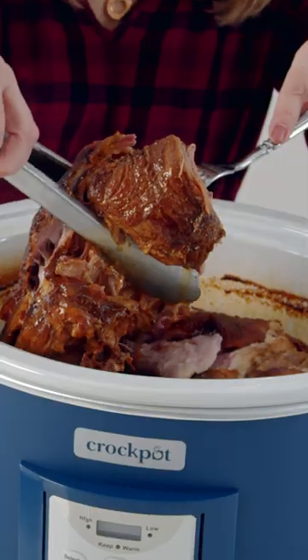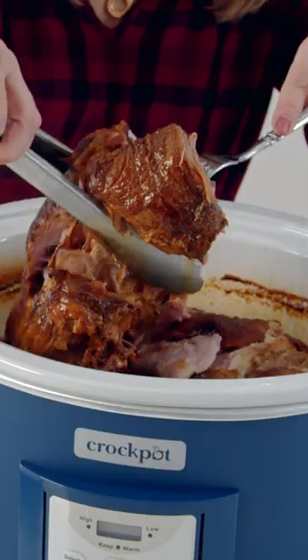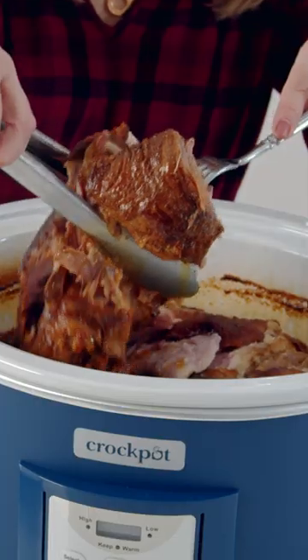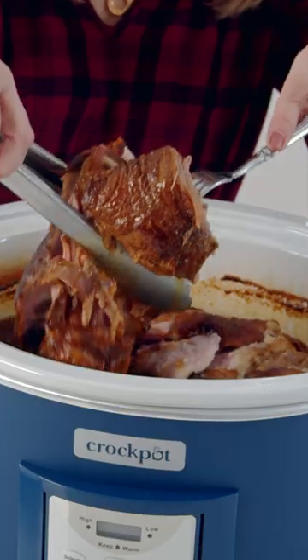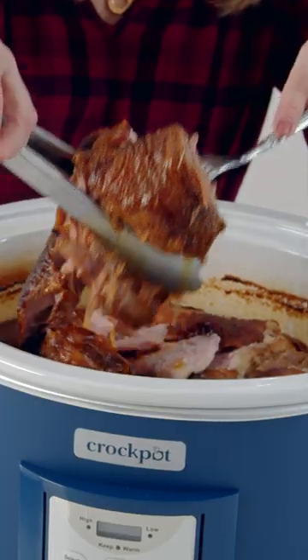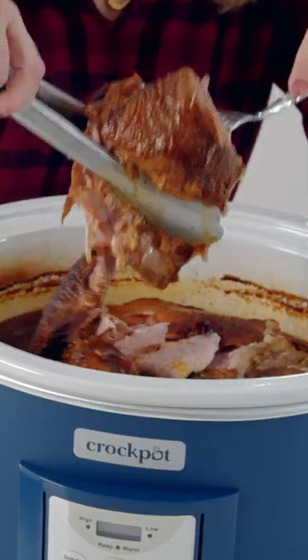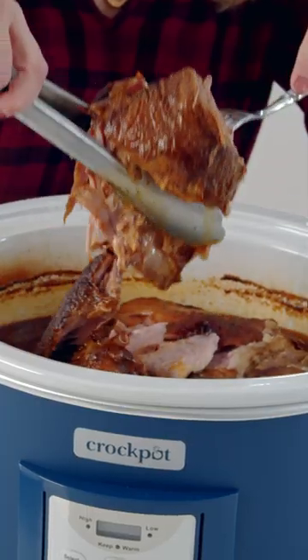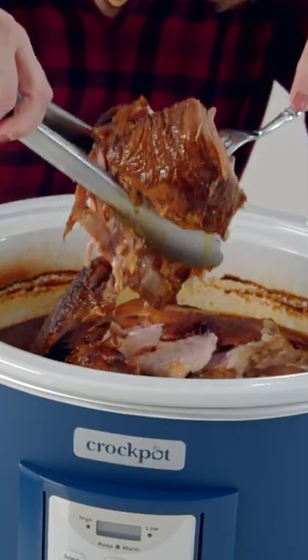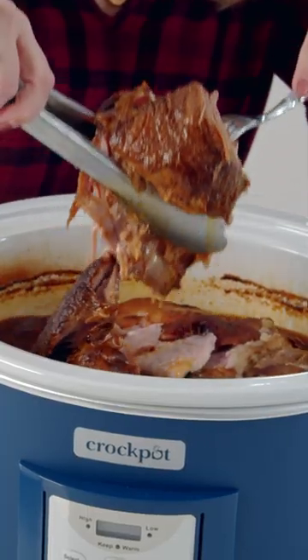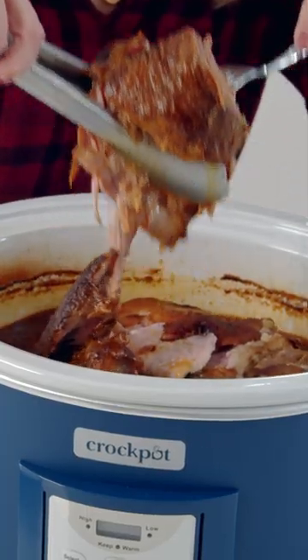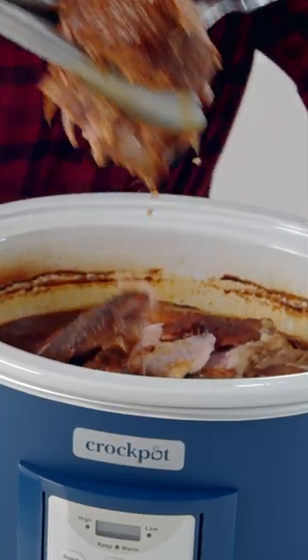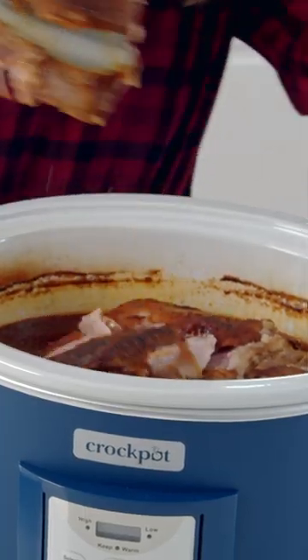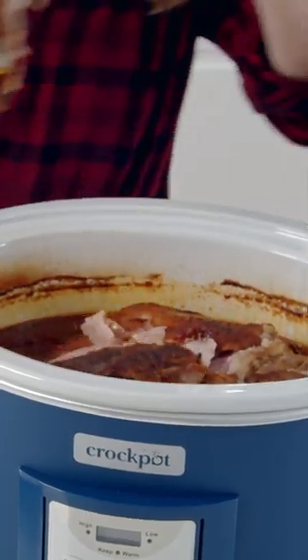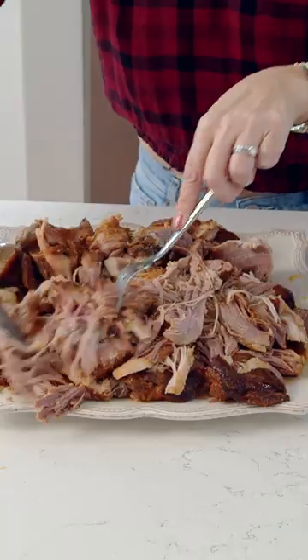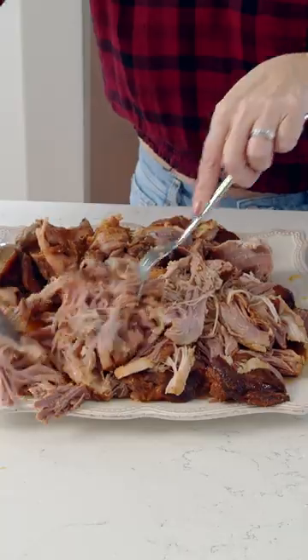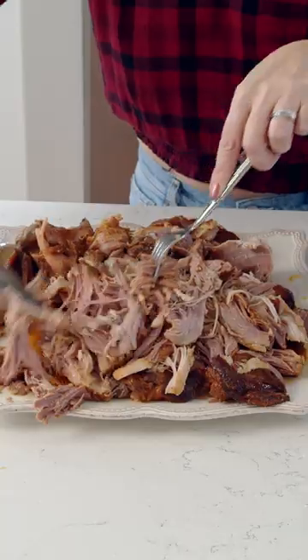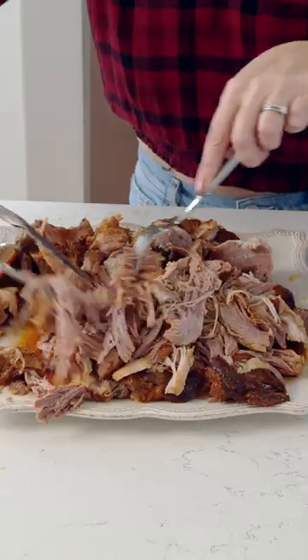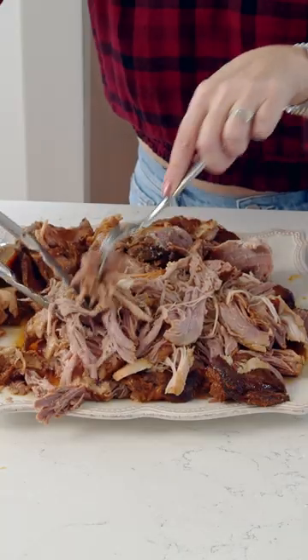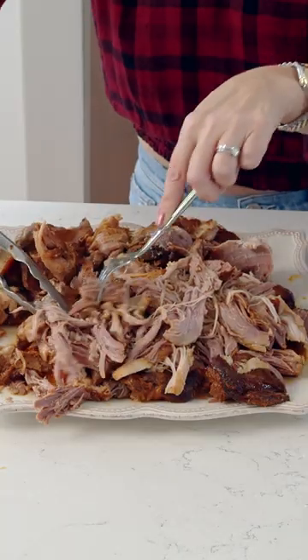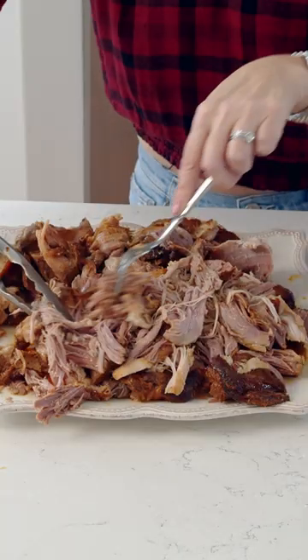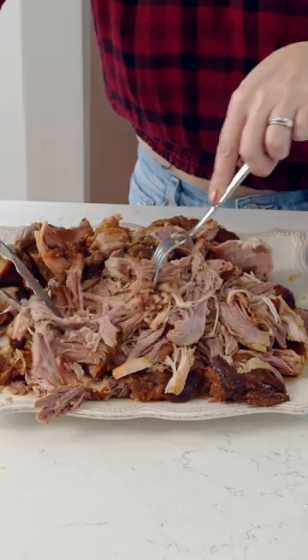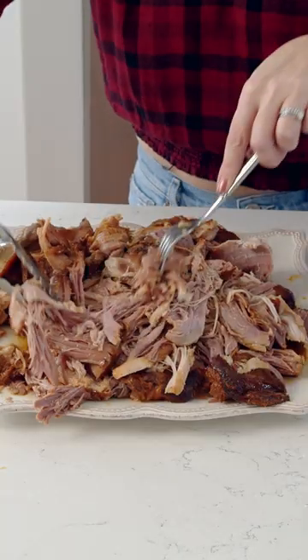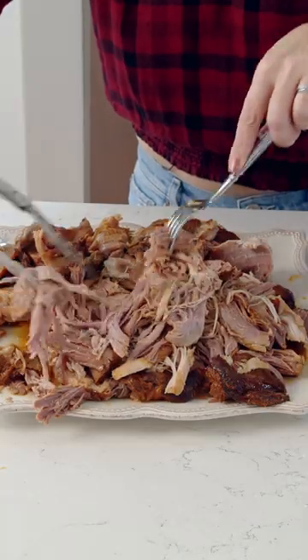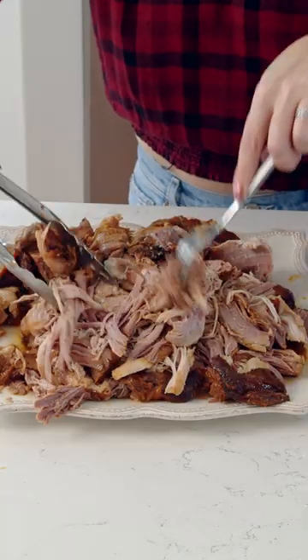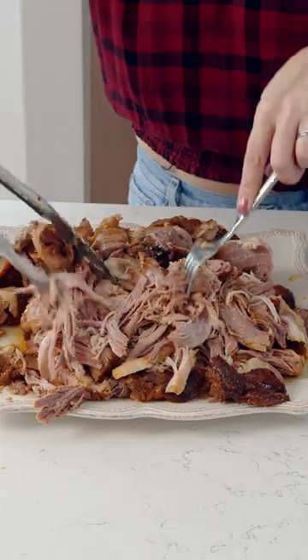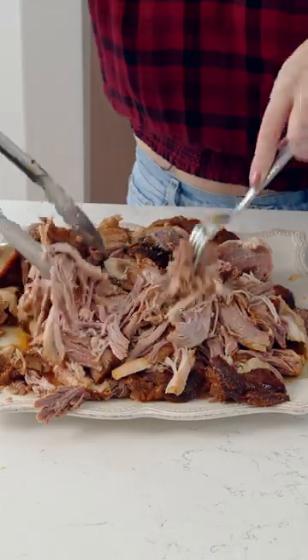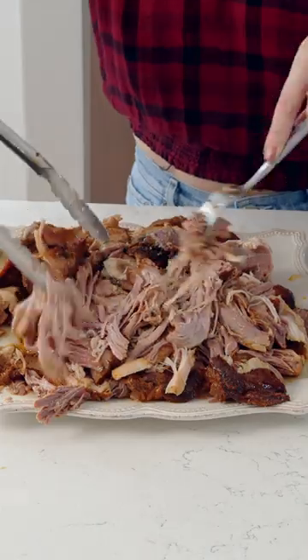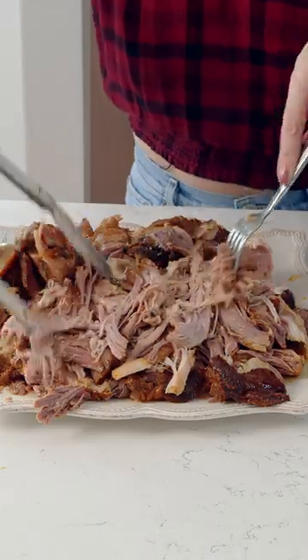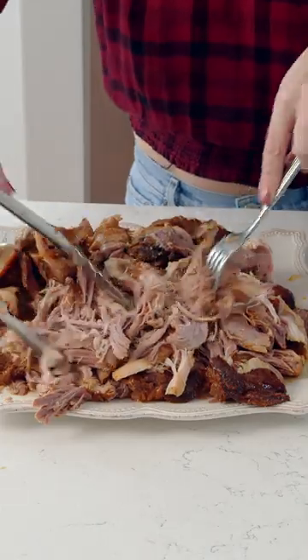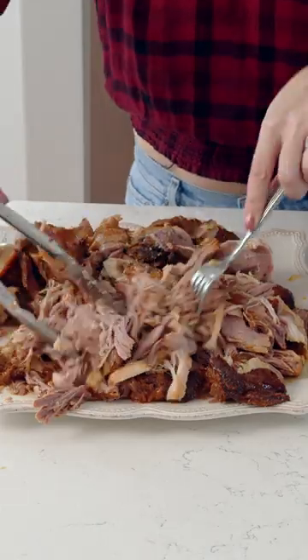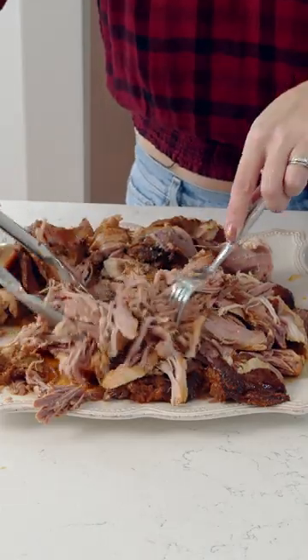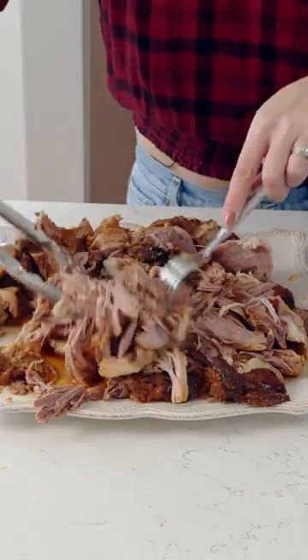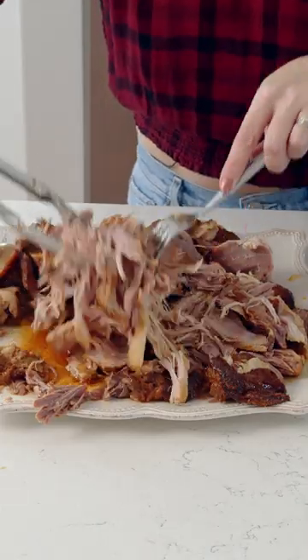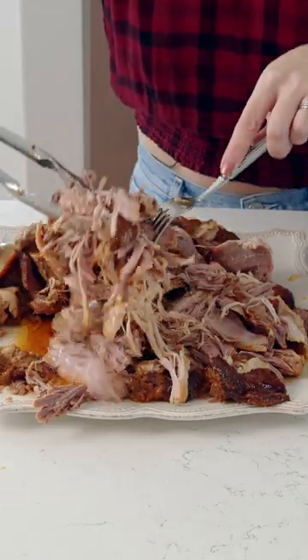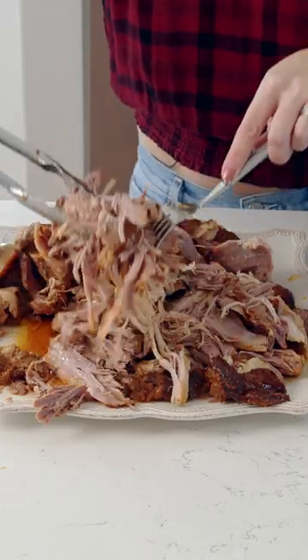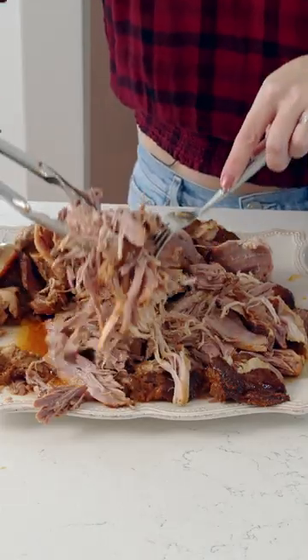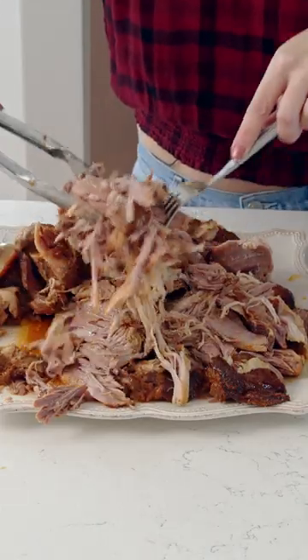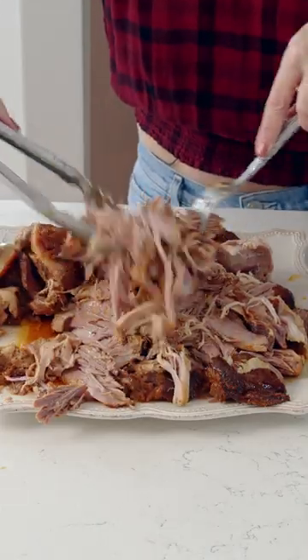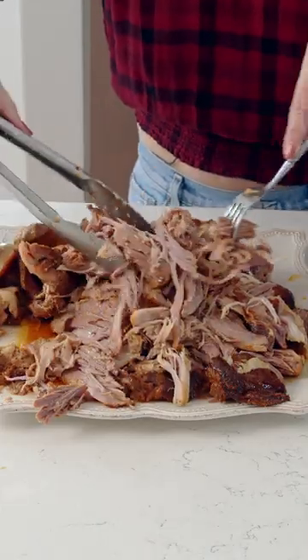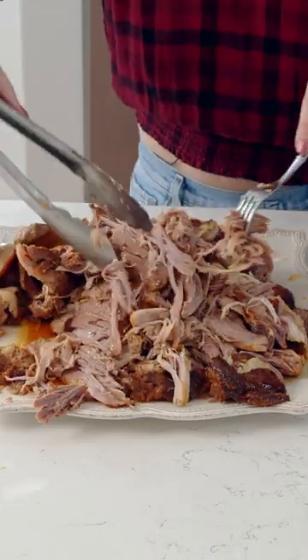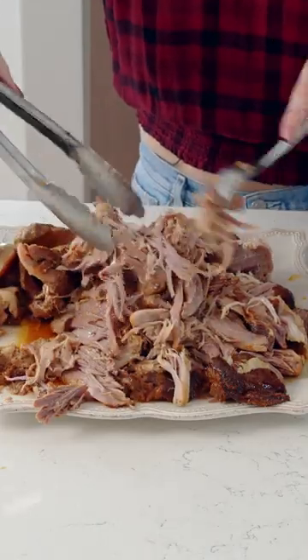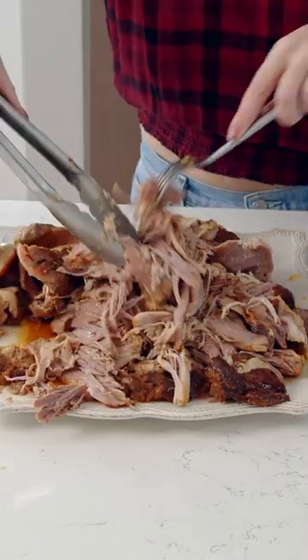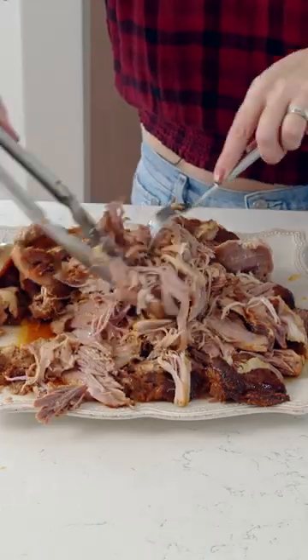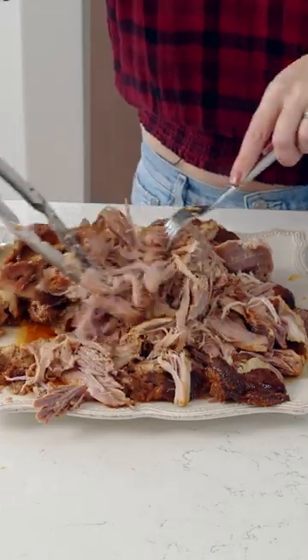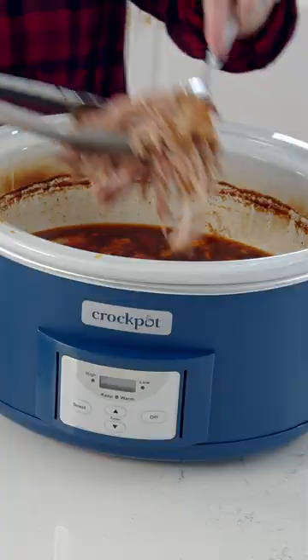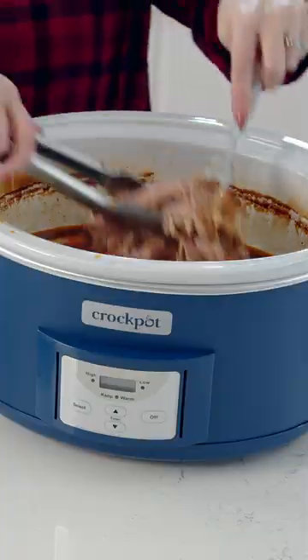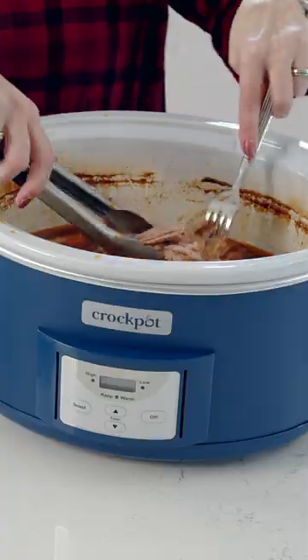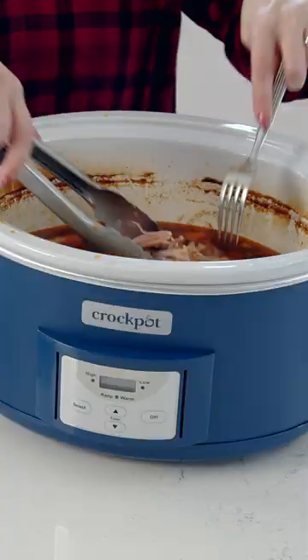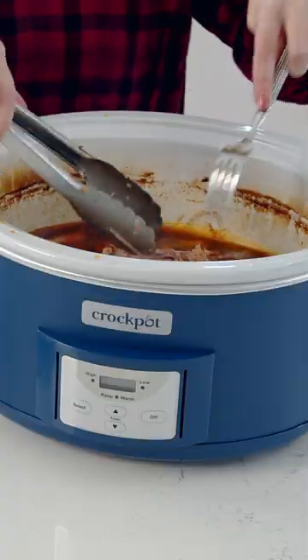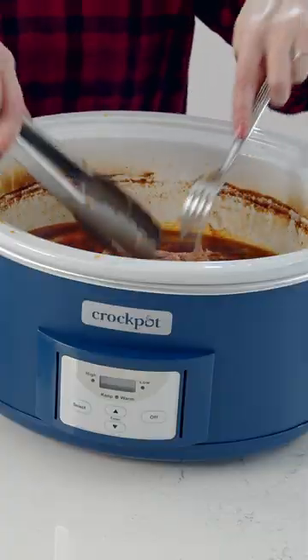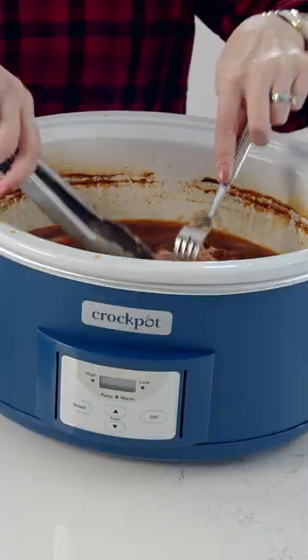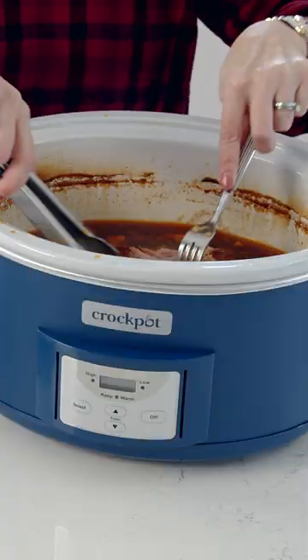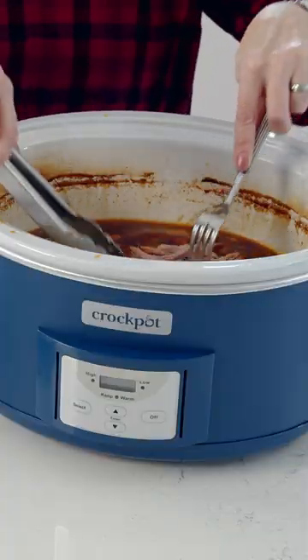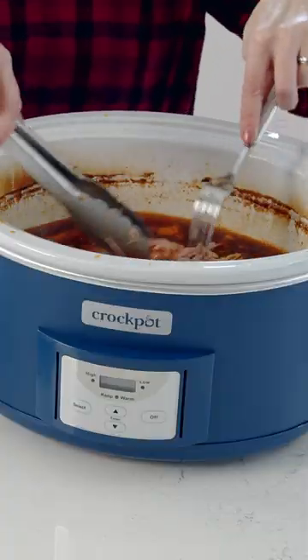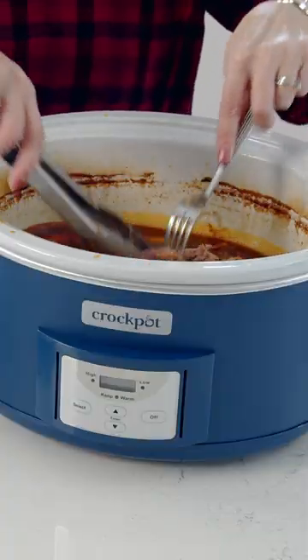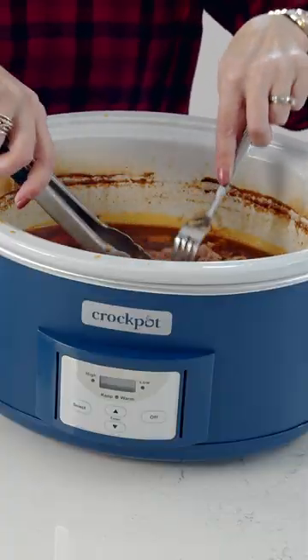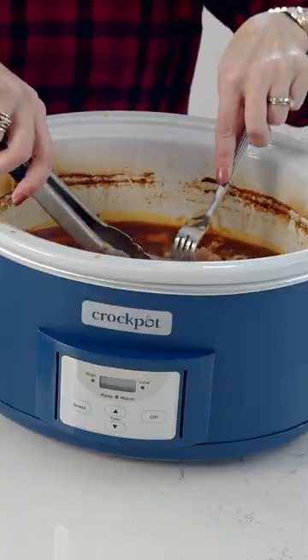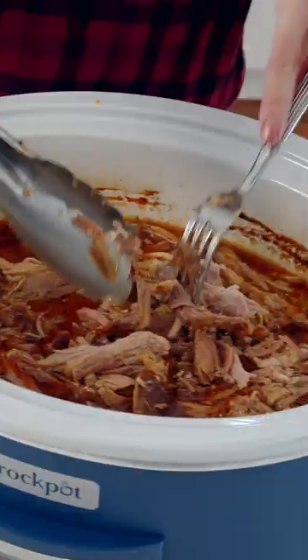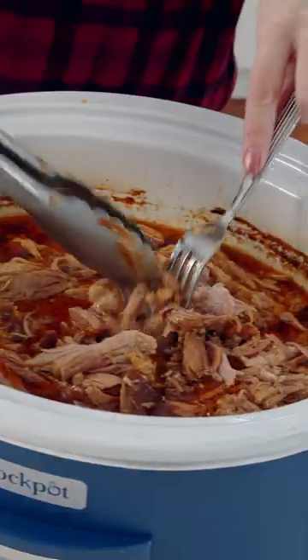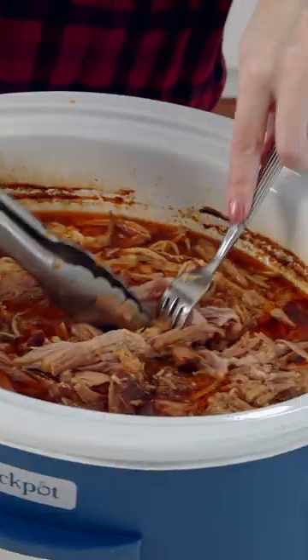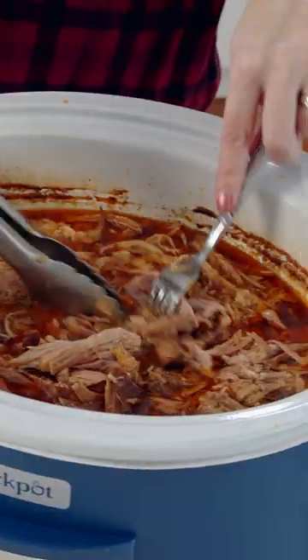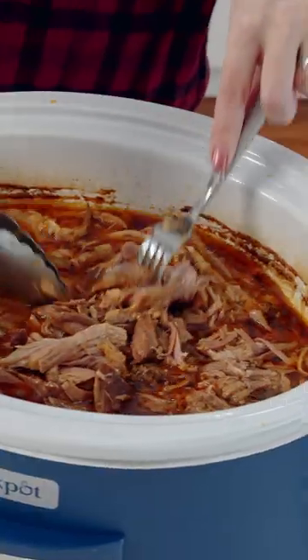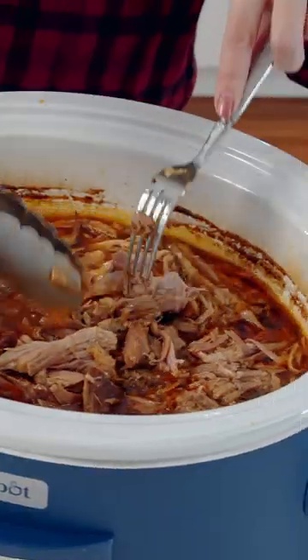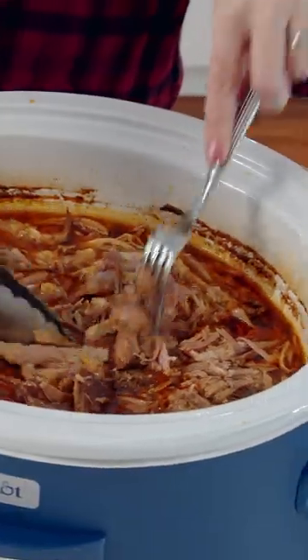We're going to transfer it to a platter, then shred it up, and put it back into our slow cooker.